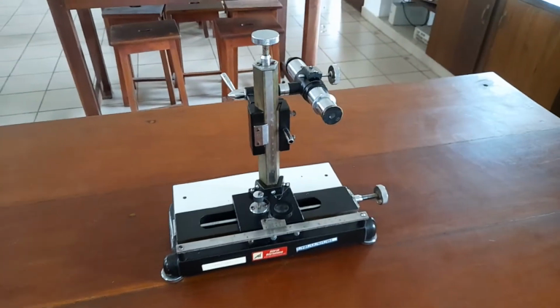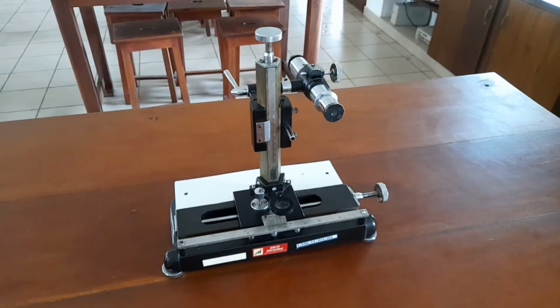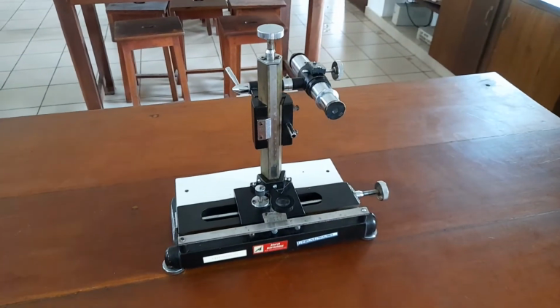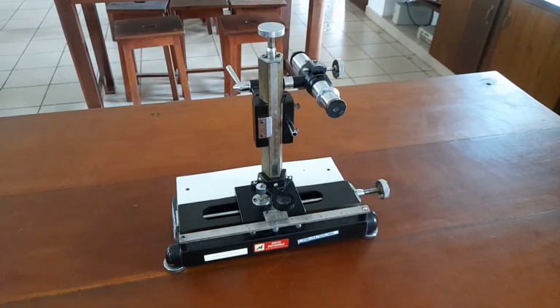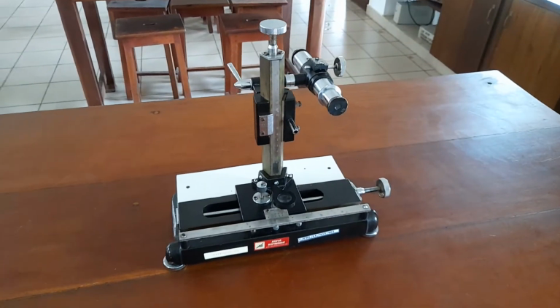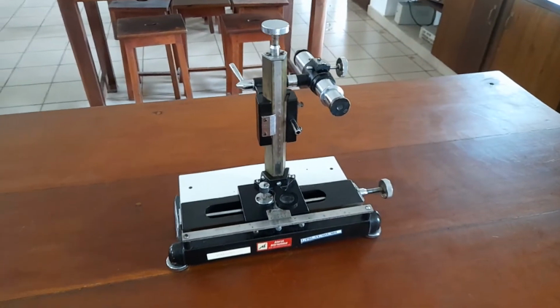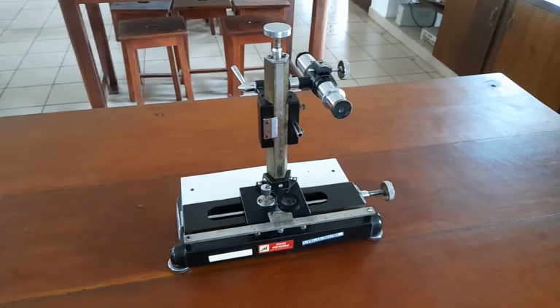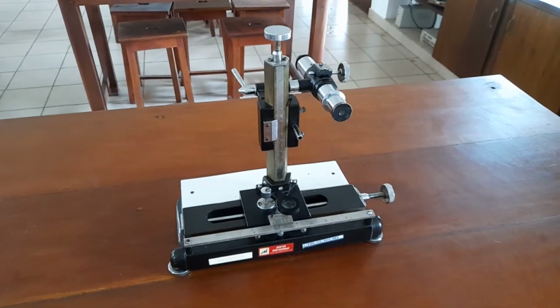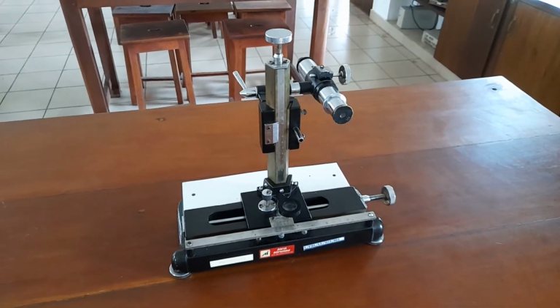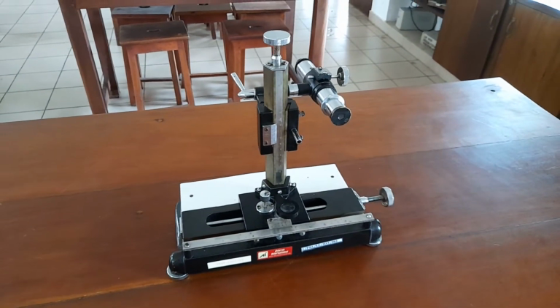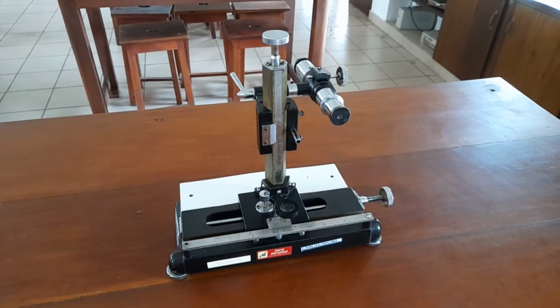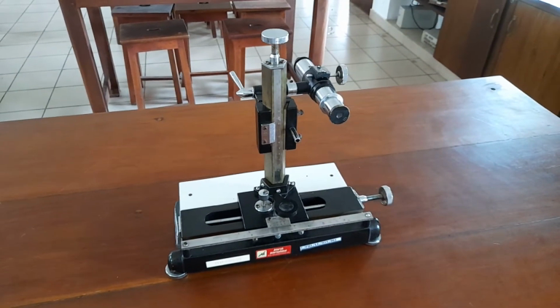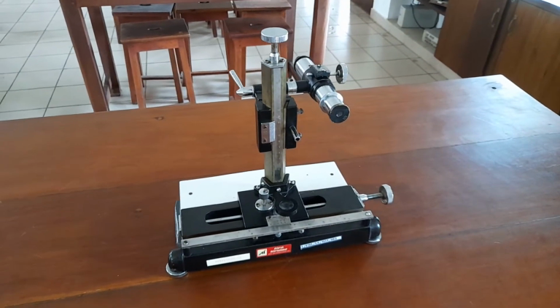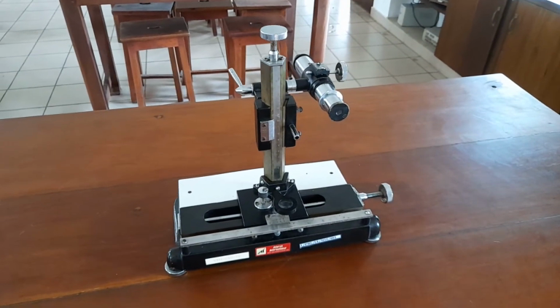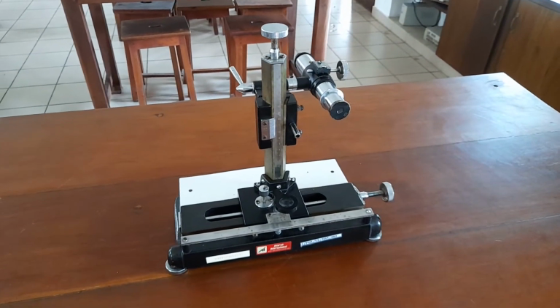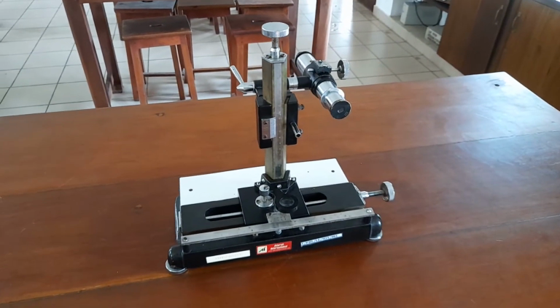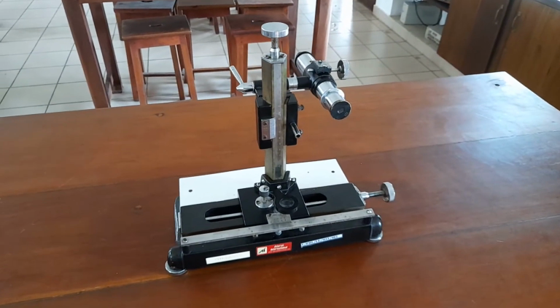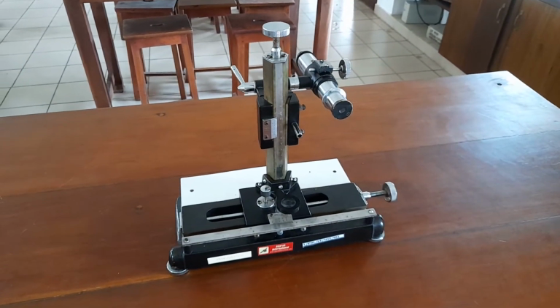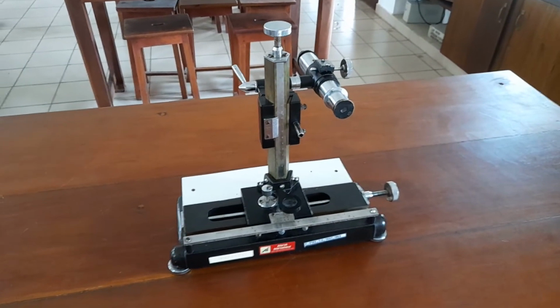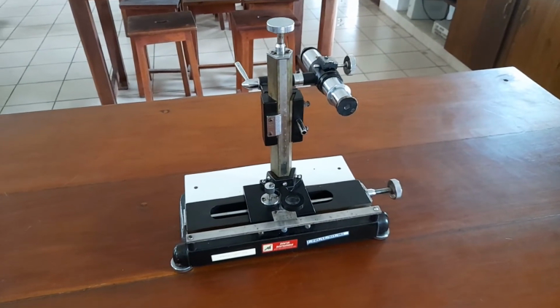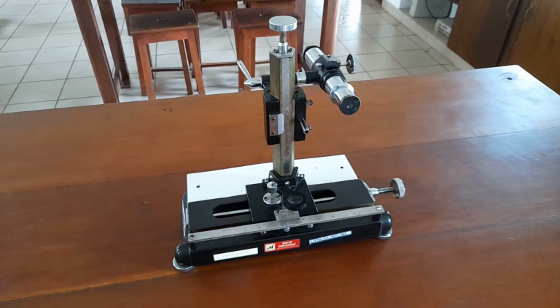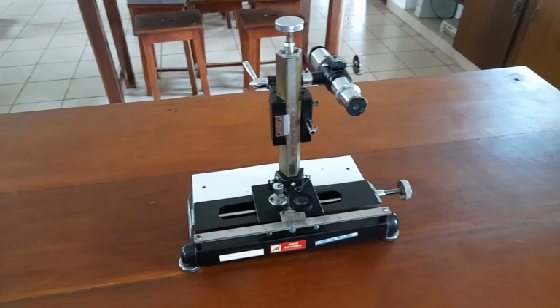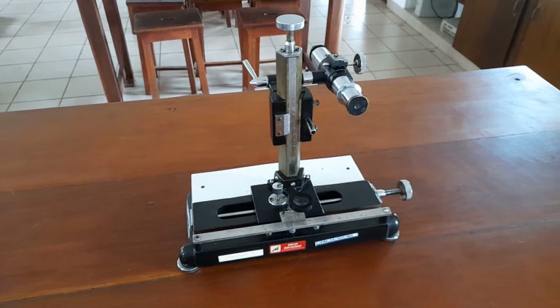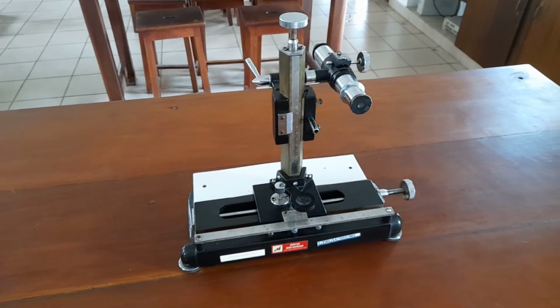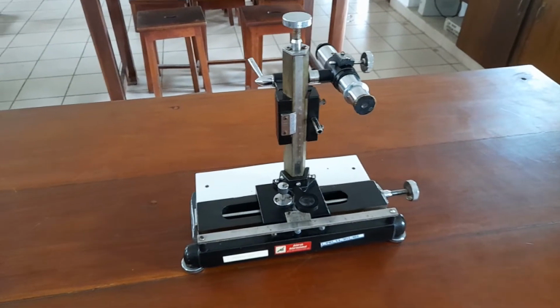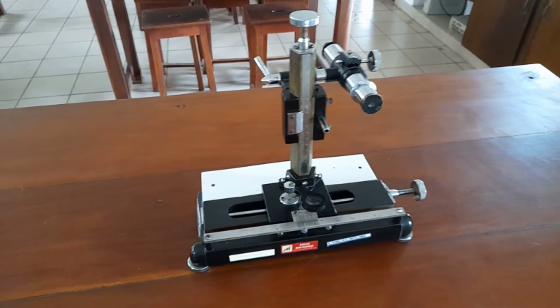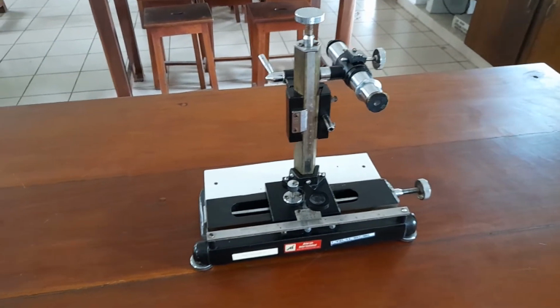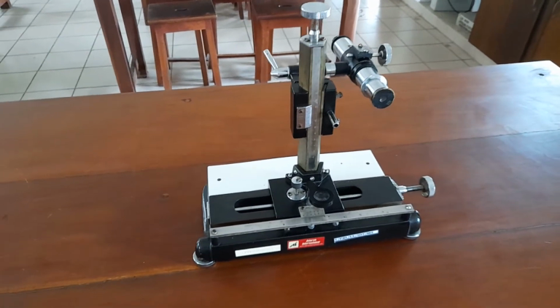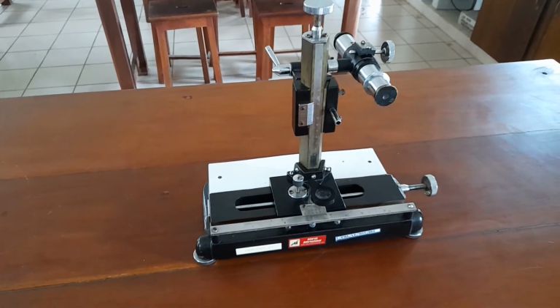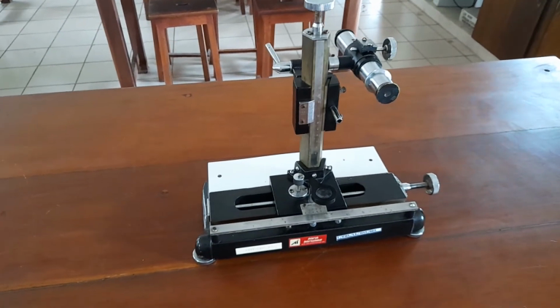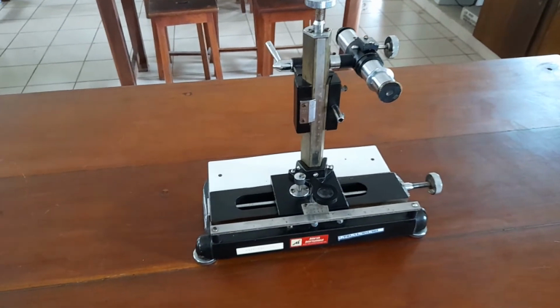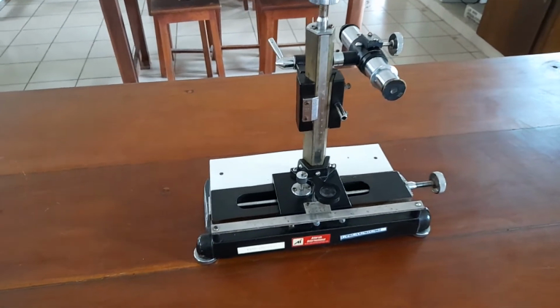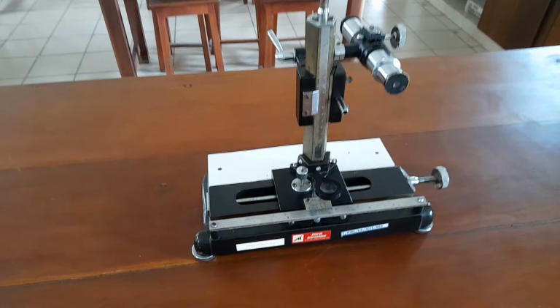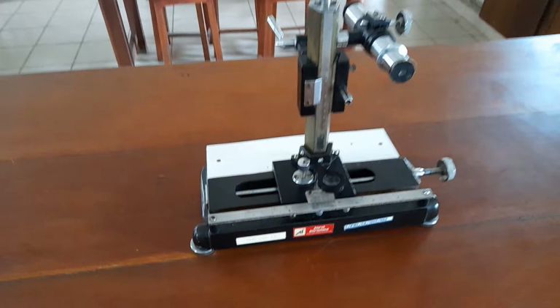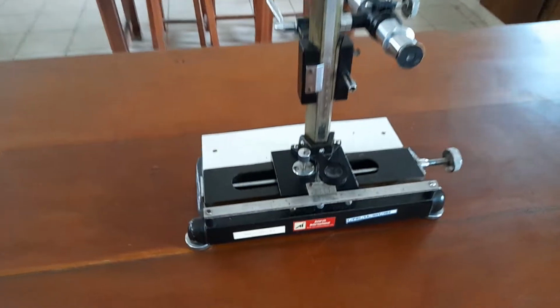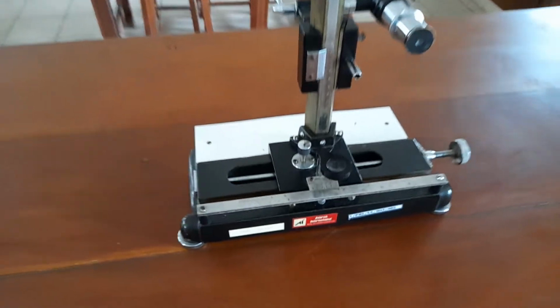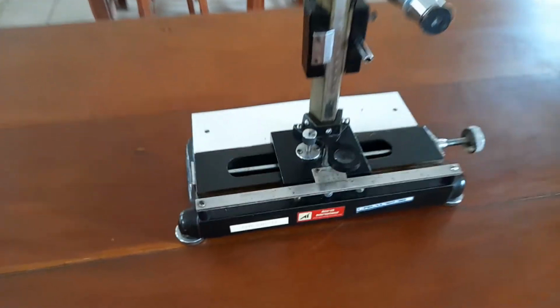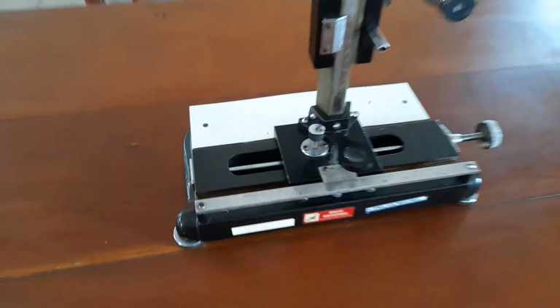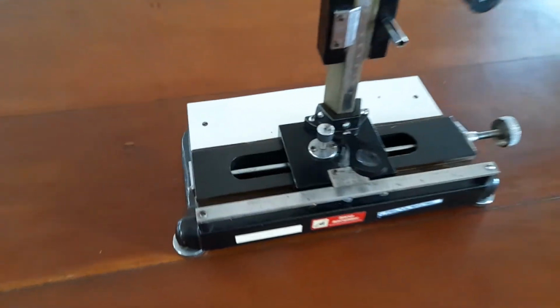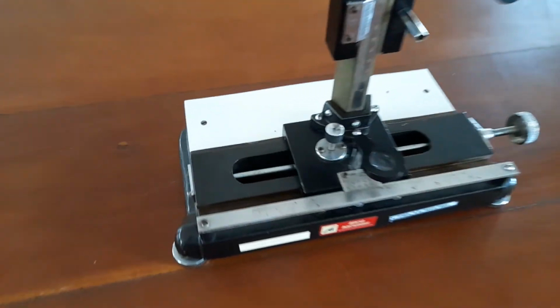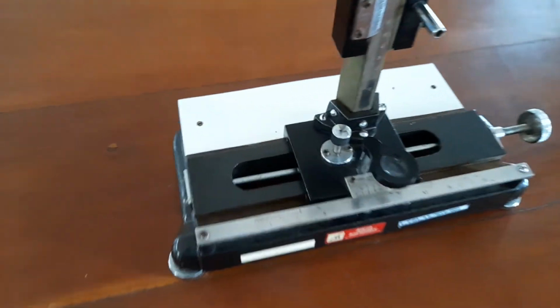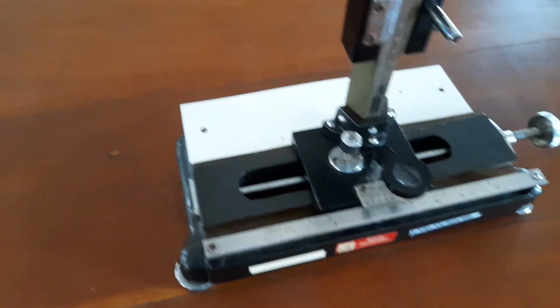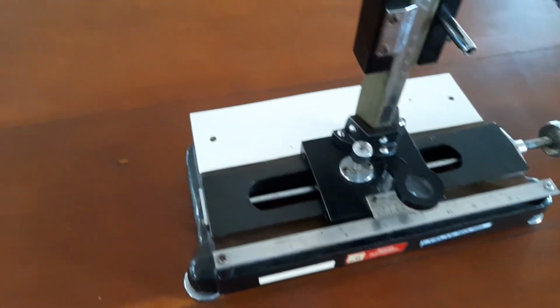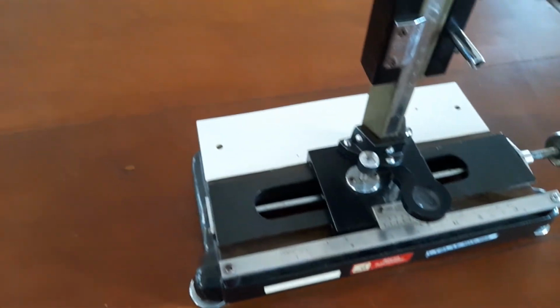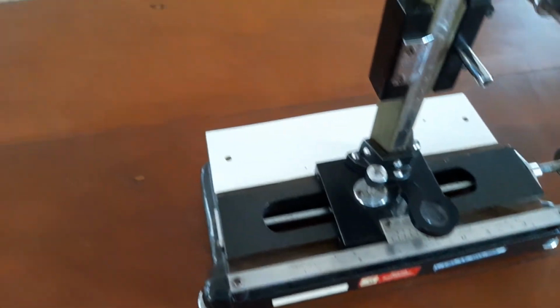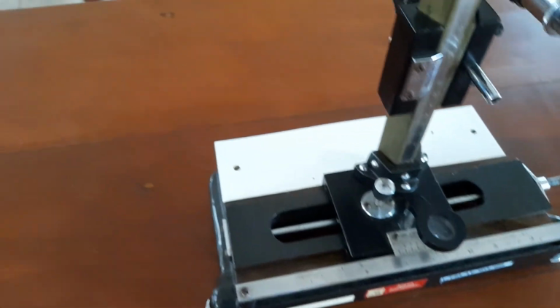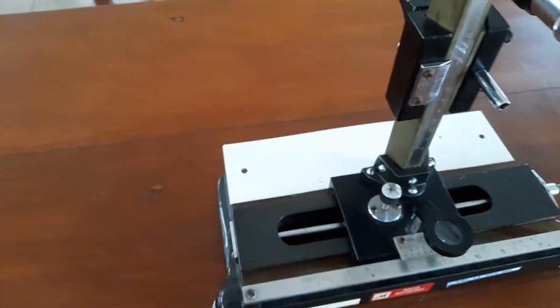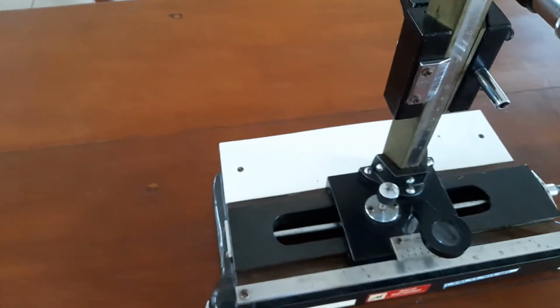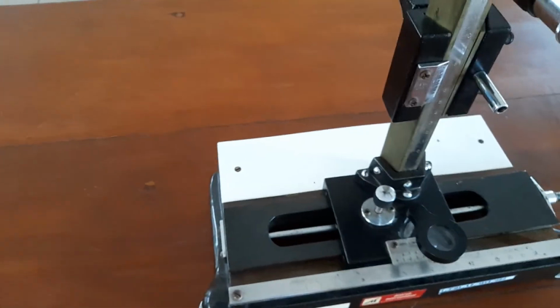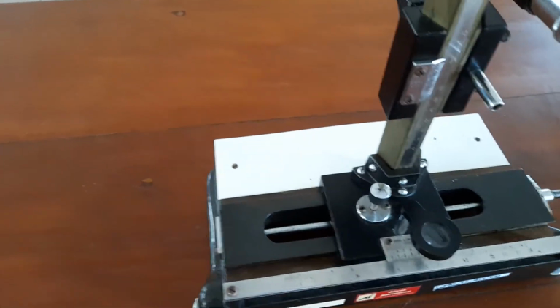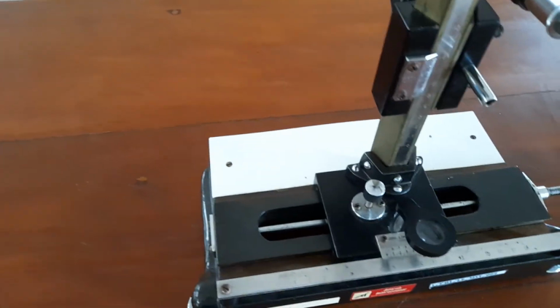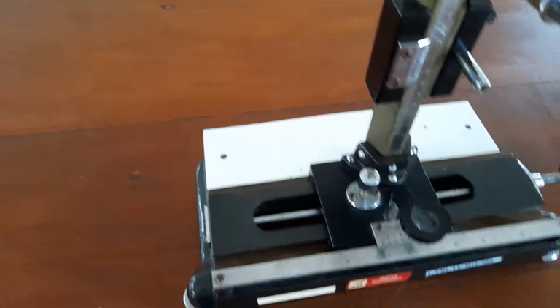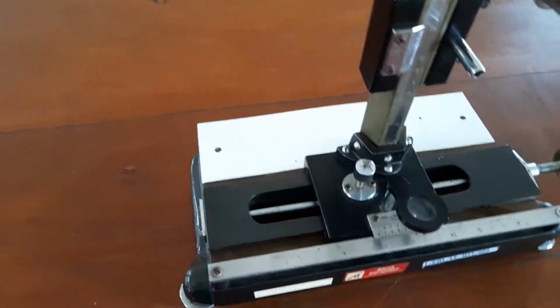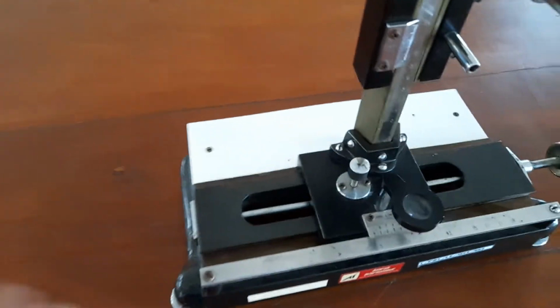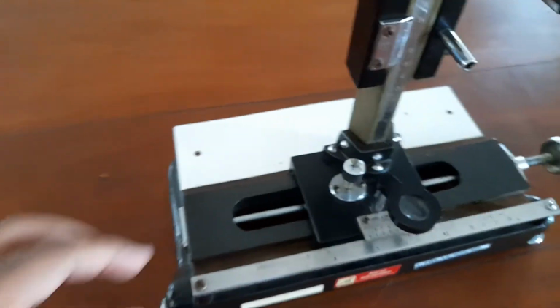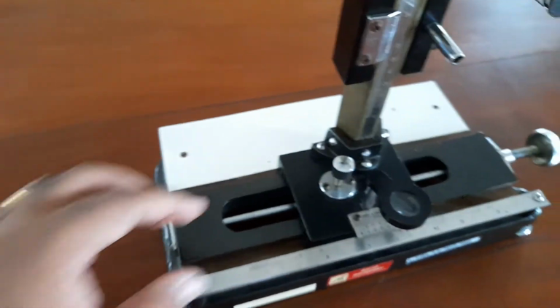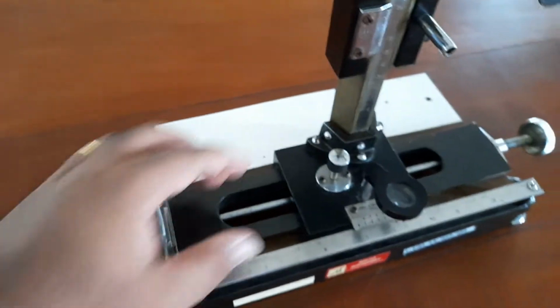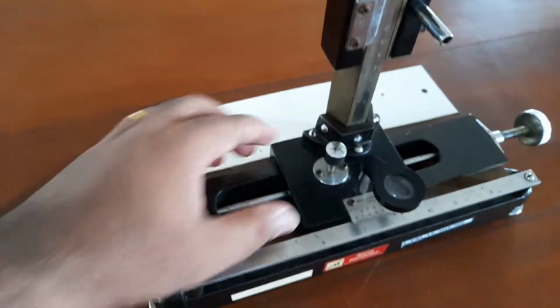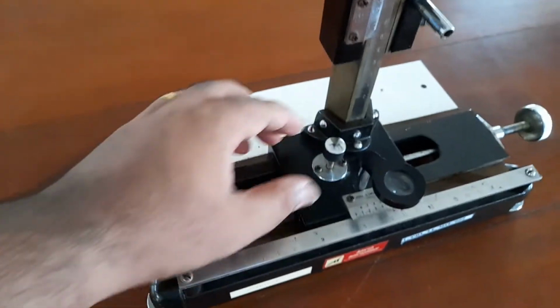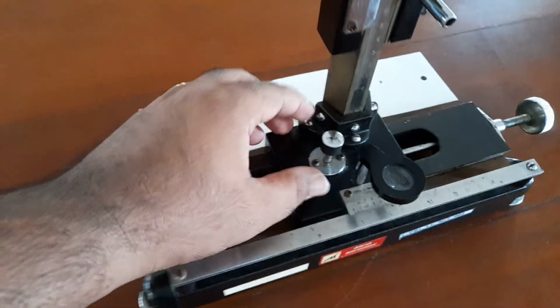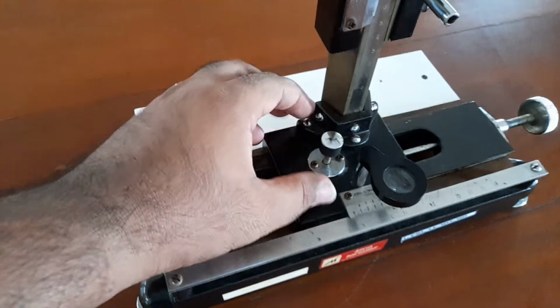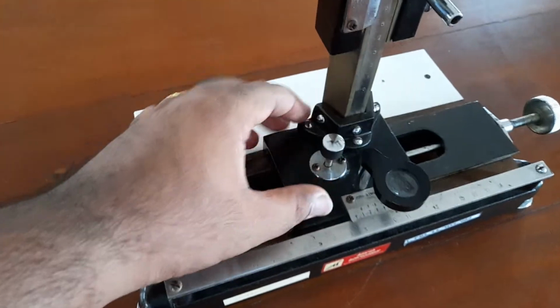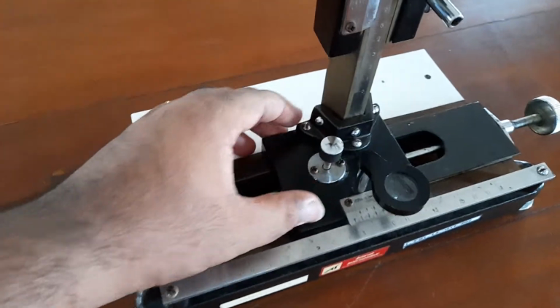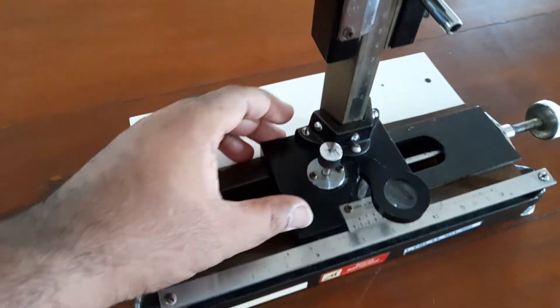This is a red button. If you want to see here, this is a red button.